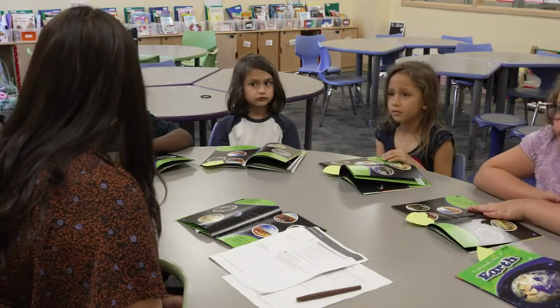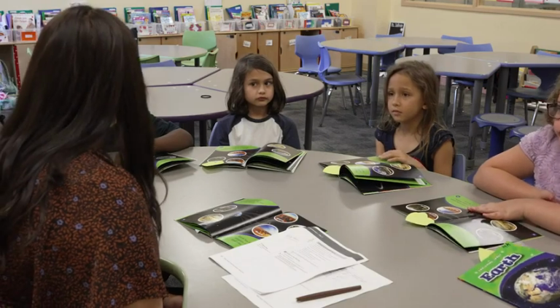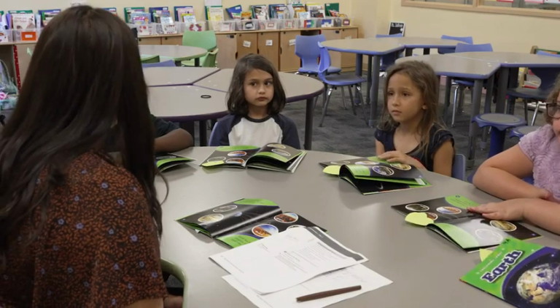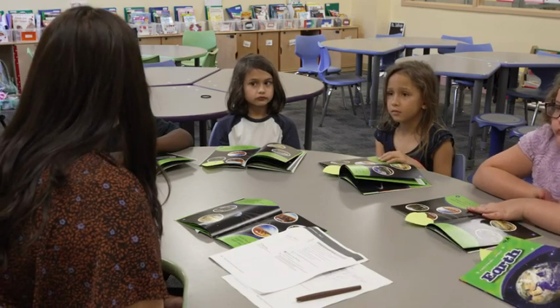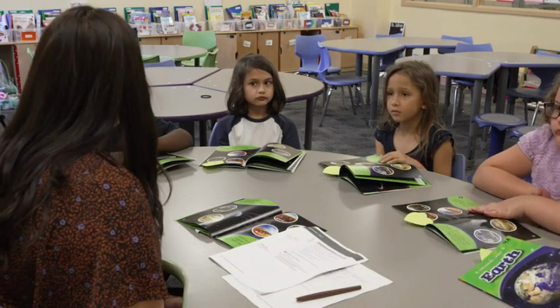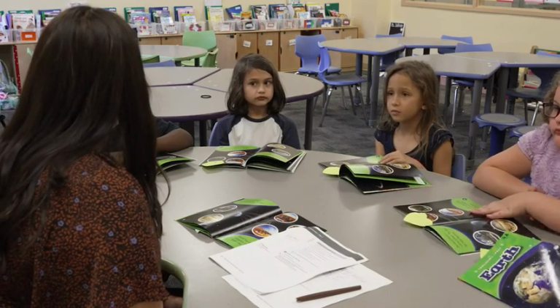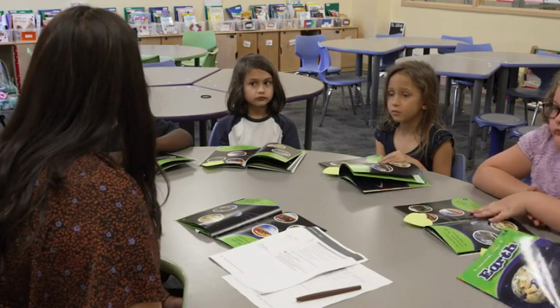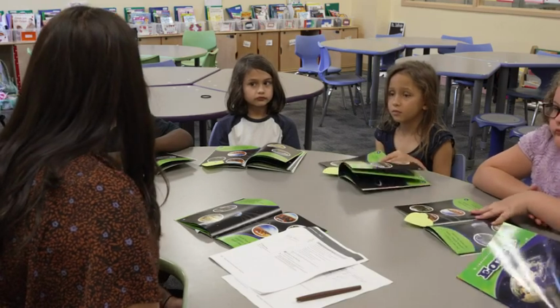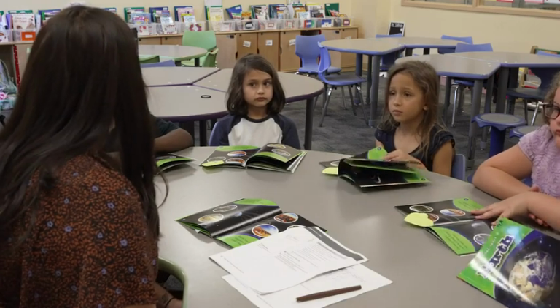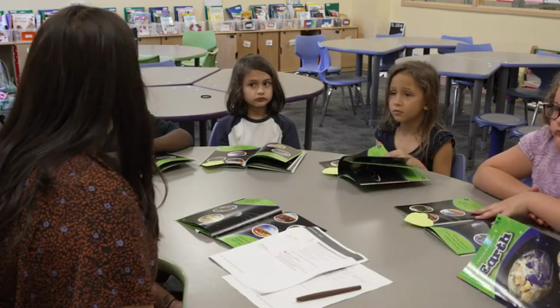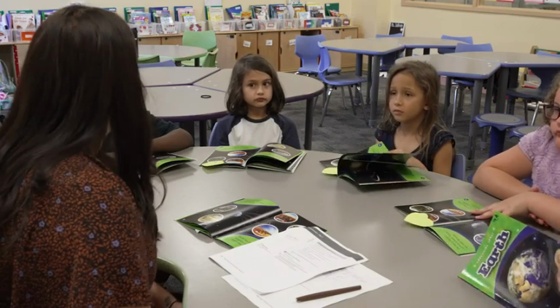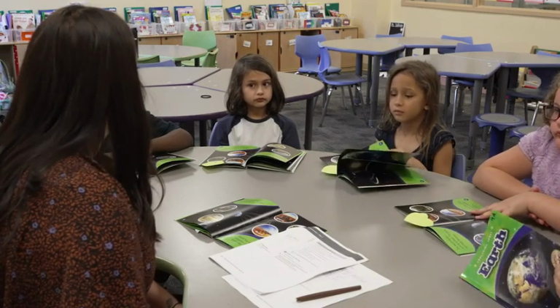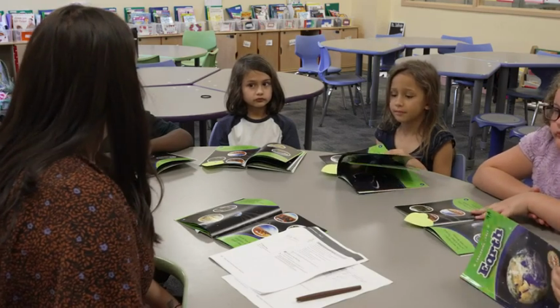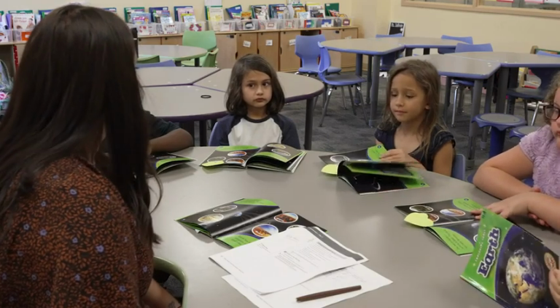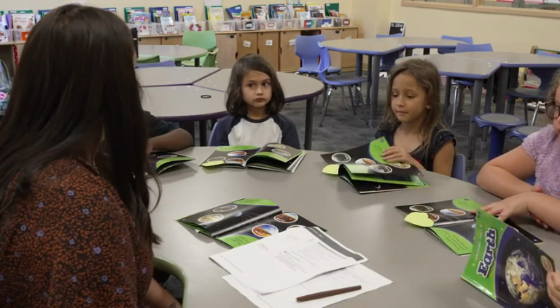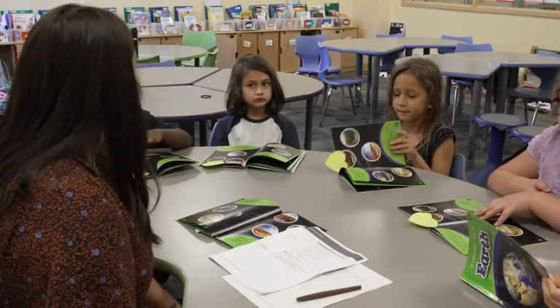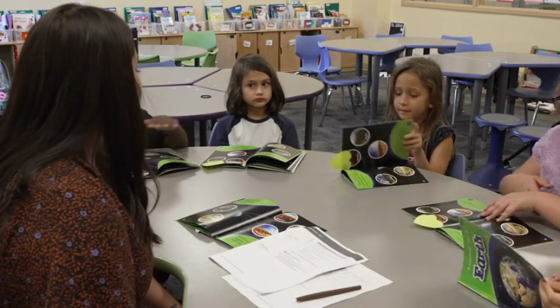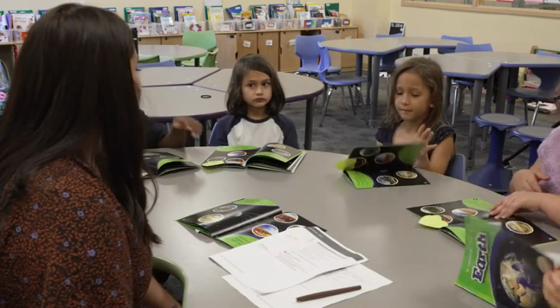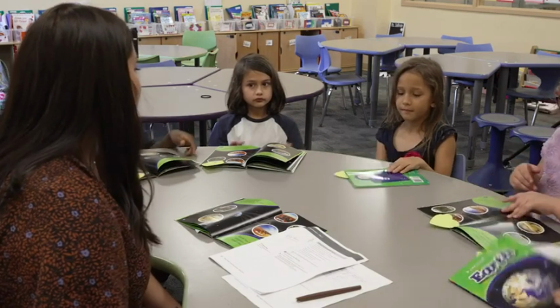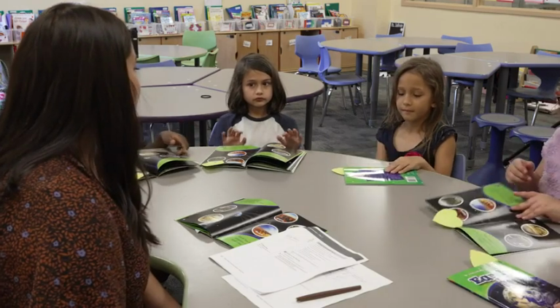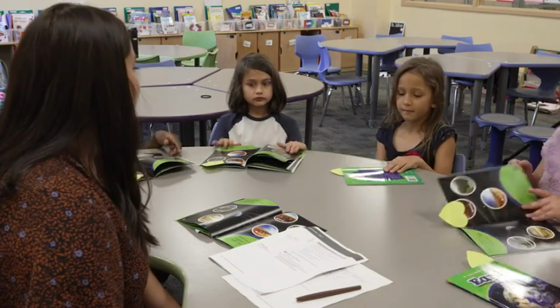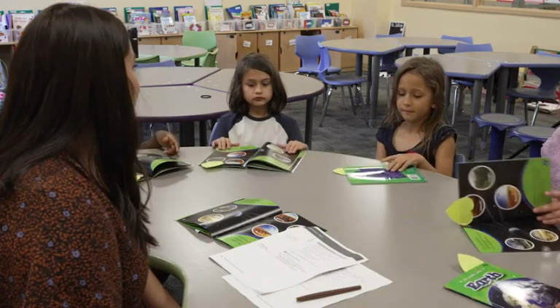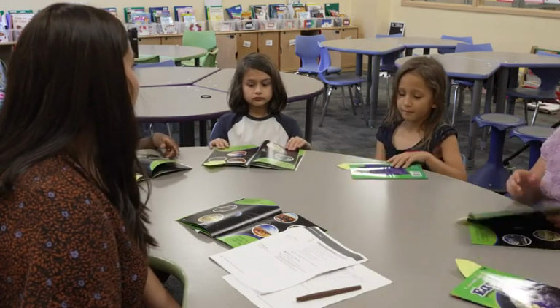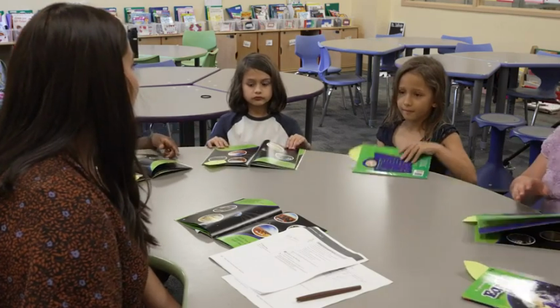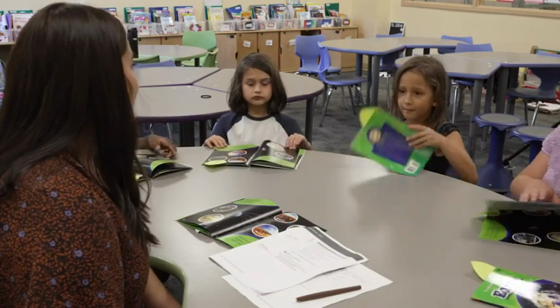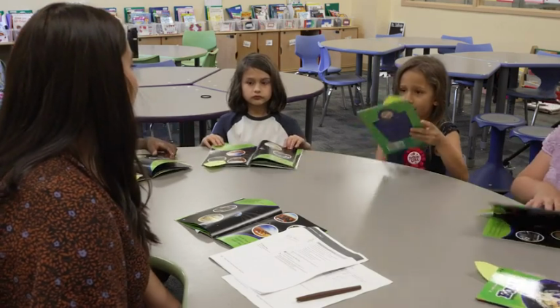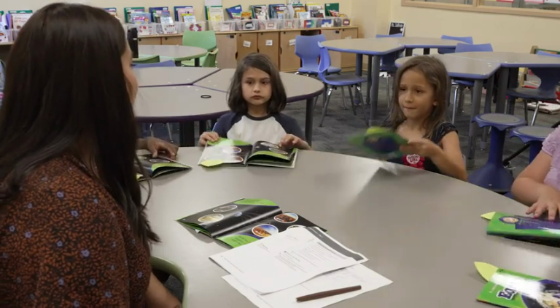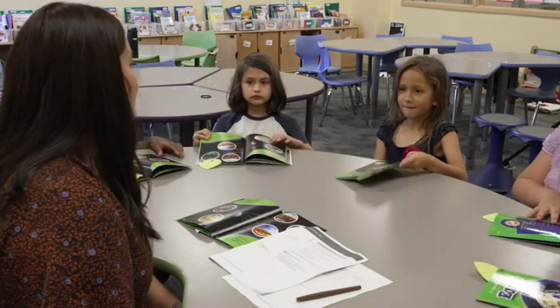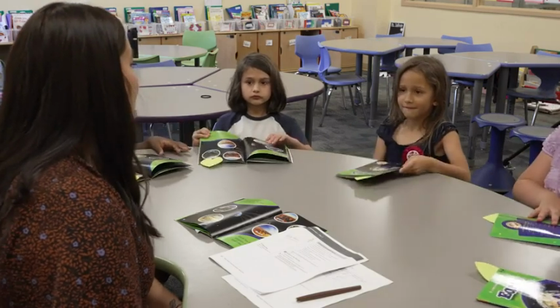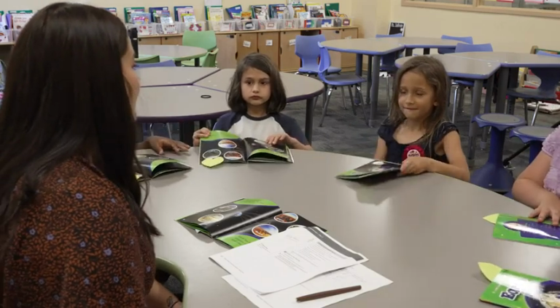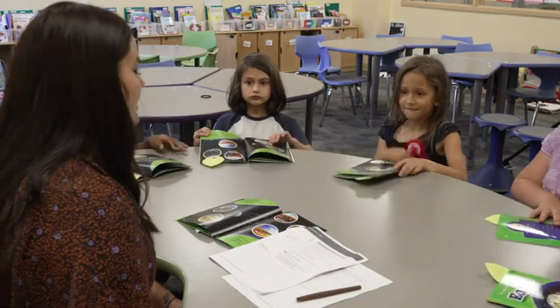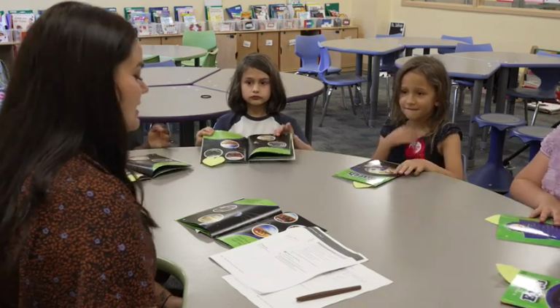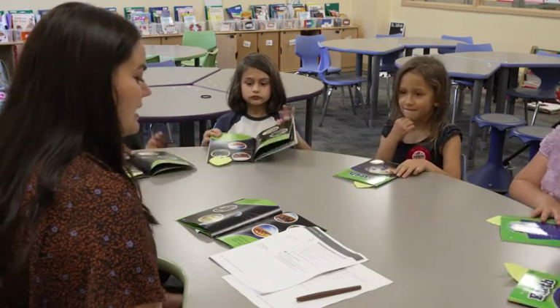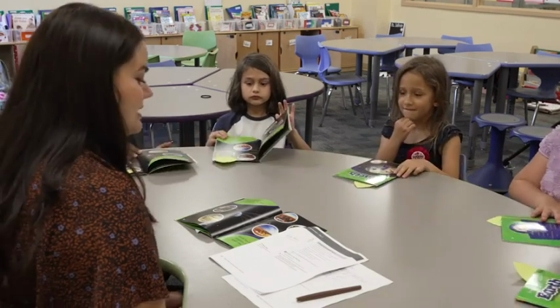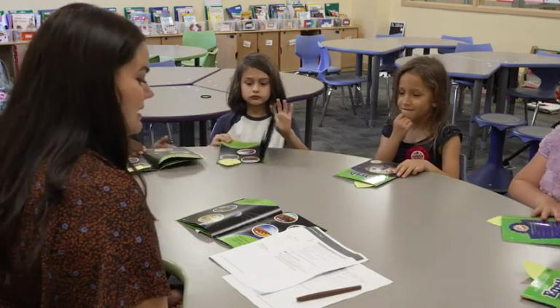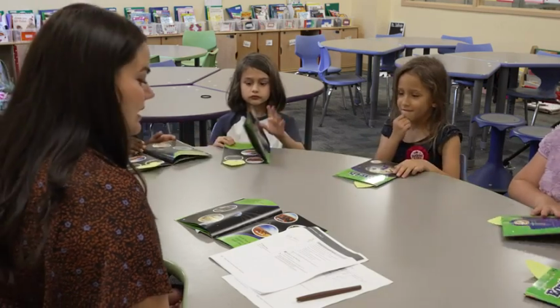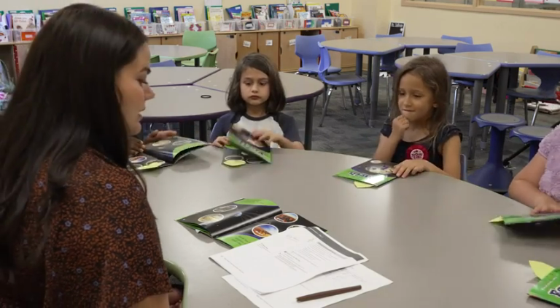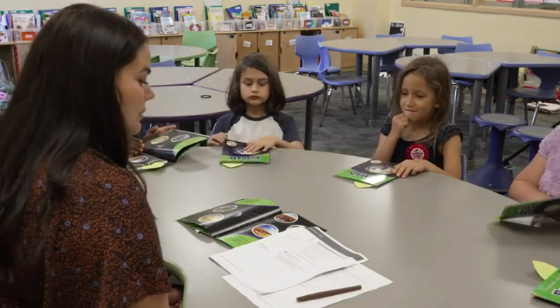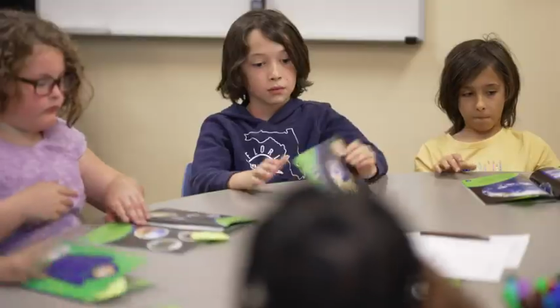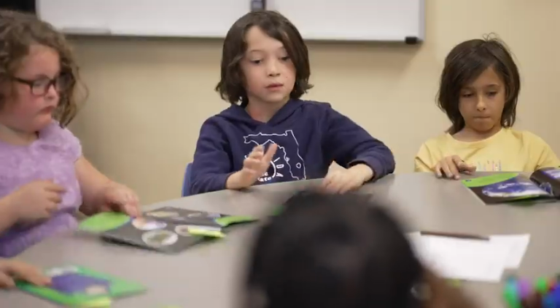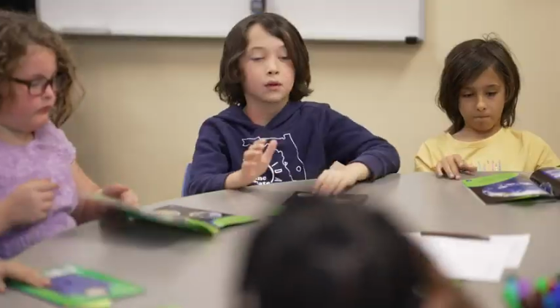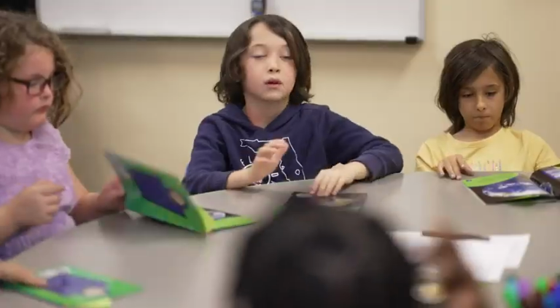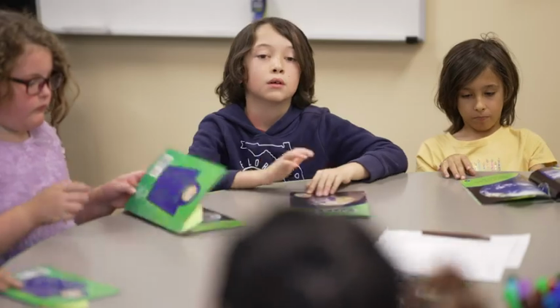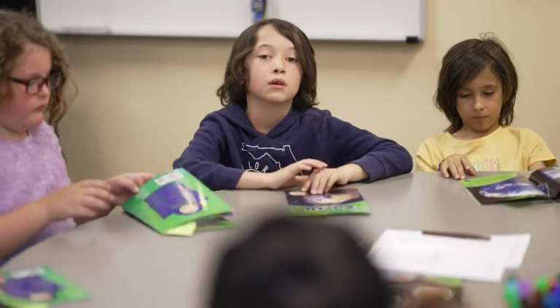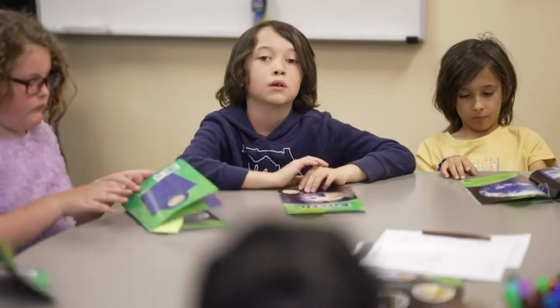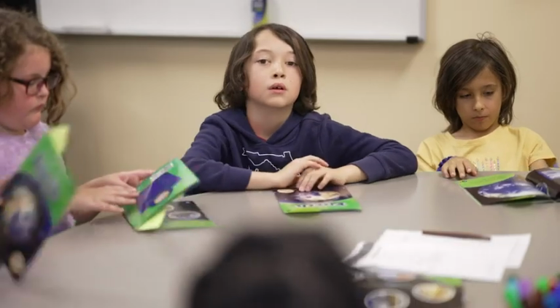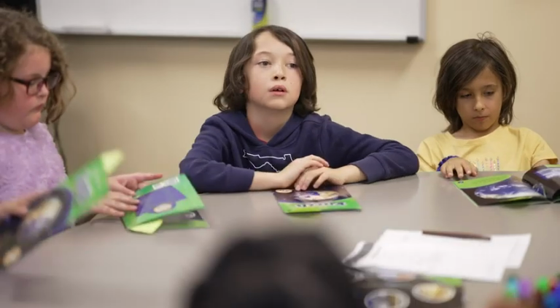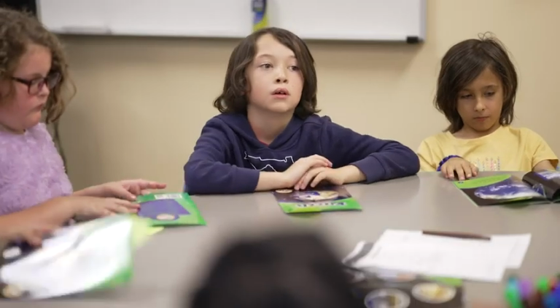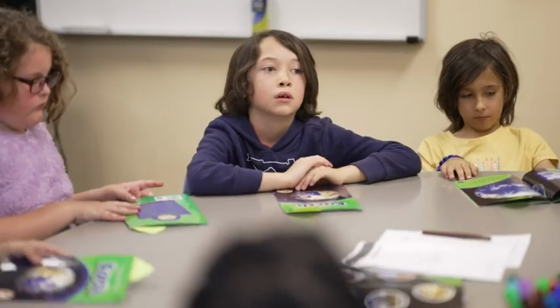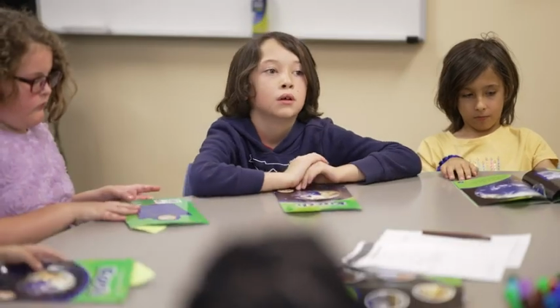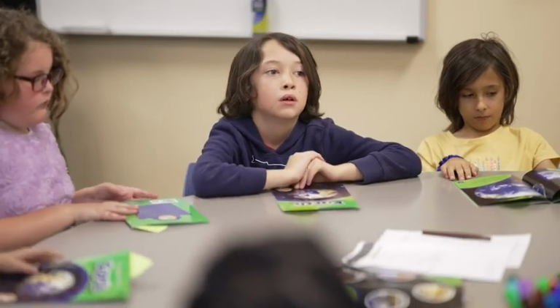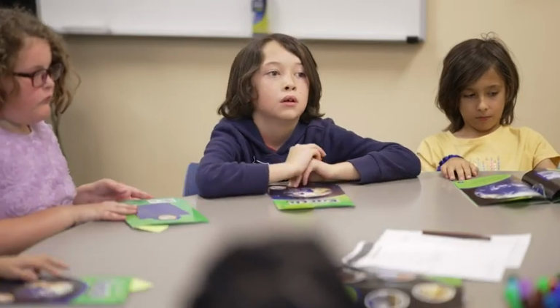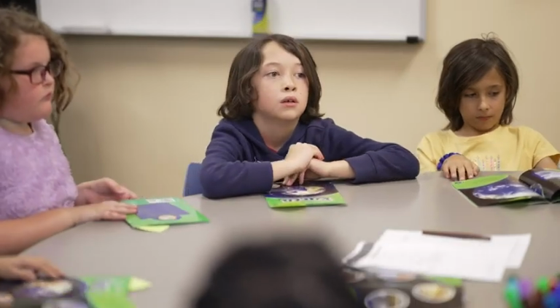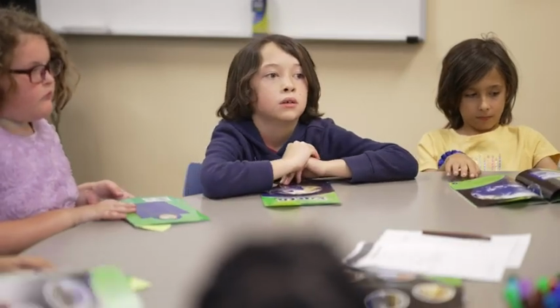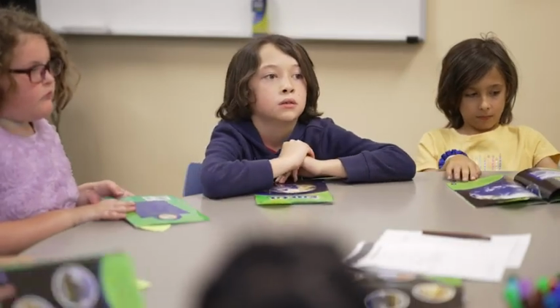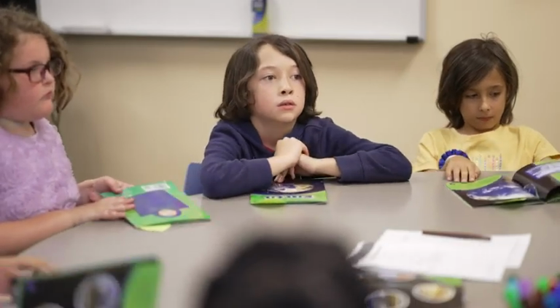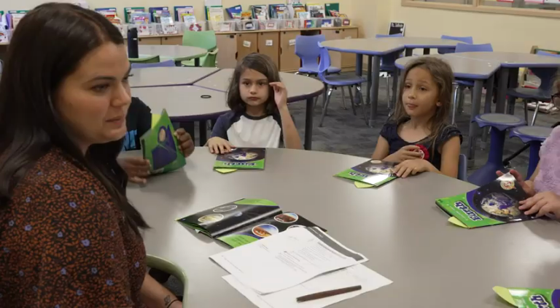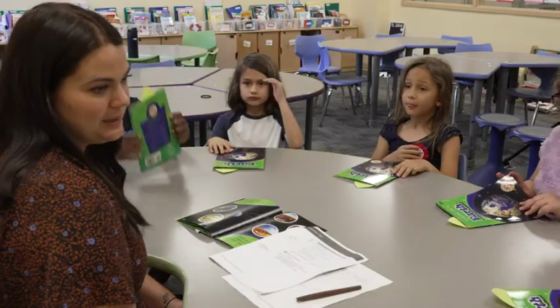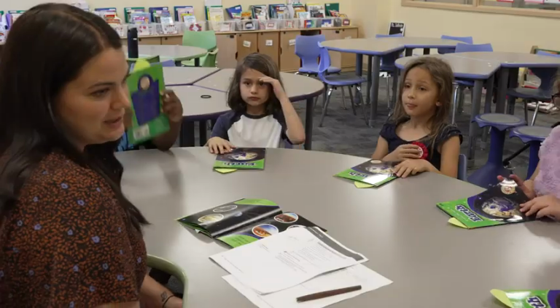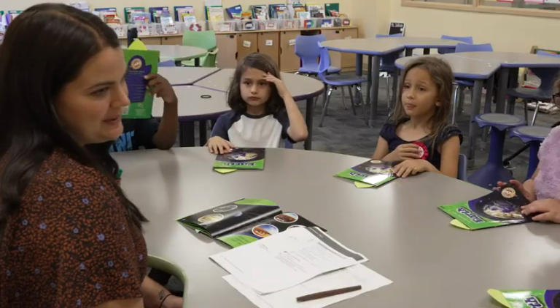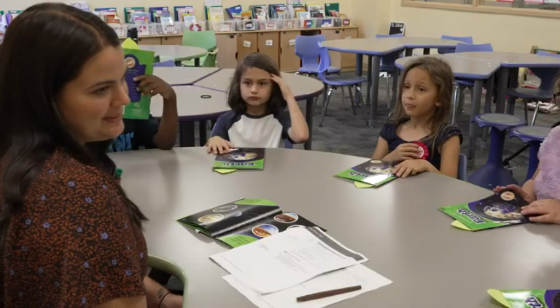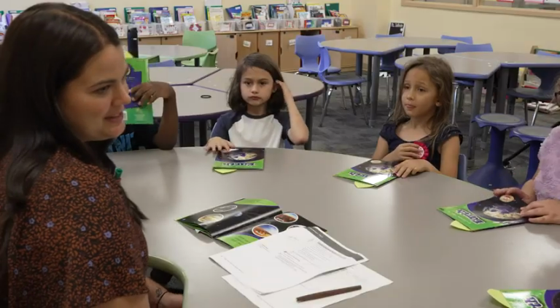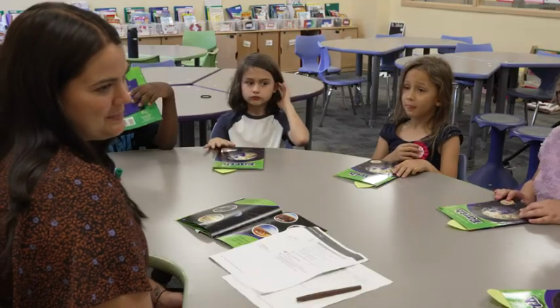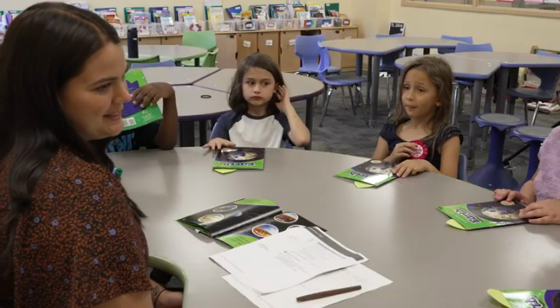All right, second graders, you can go ahead and close your books. In the next lesson, we will read the rest of Earth and discuss what we learned about the topic.